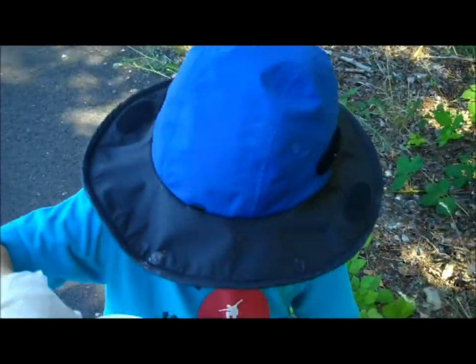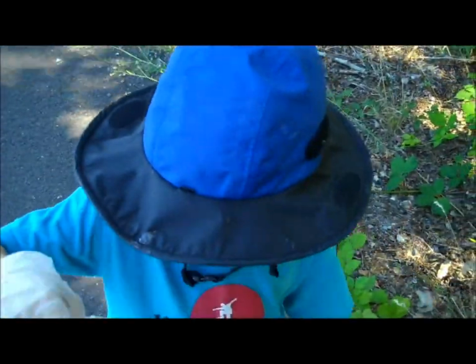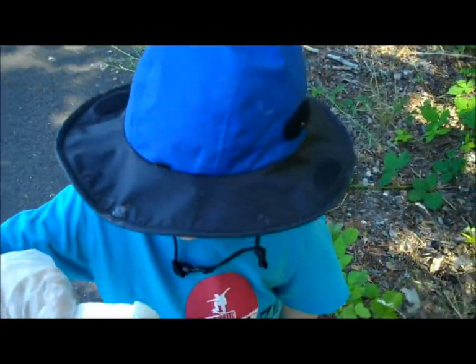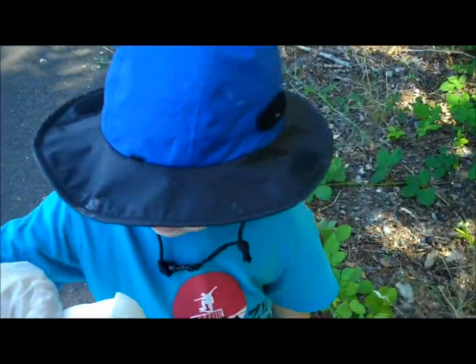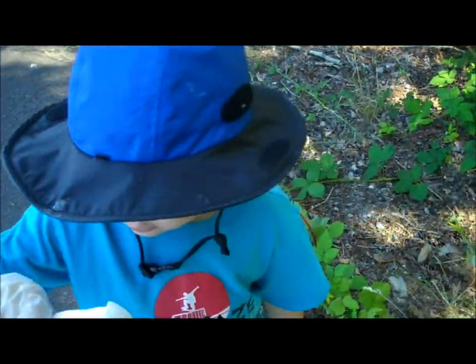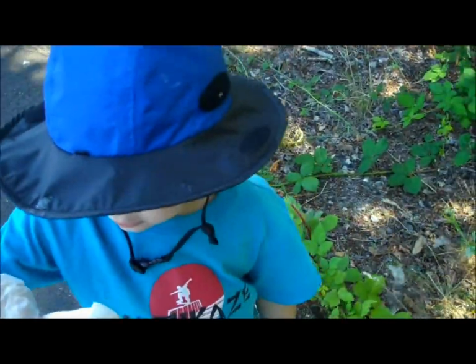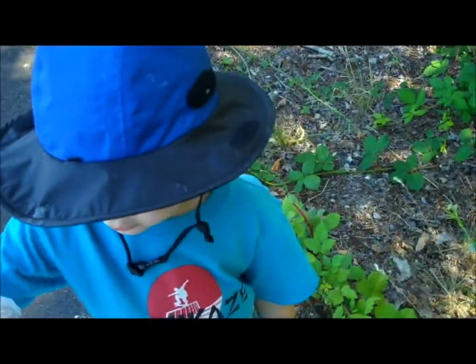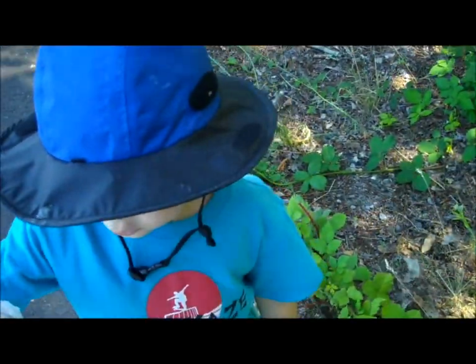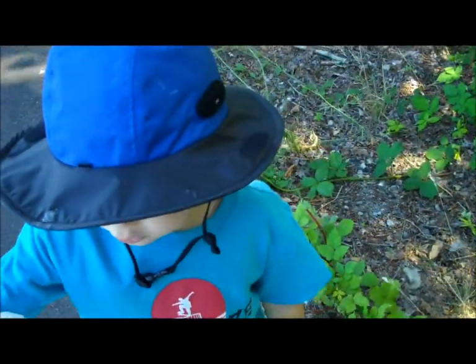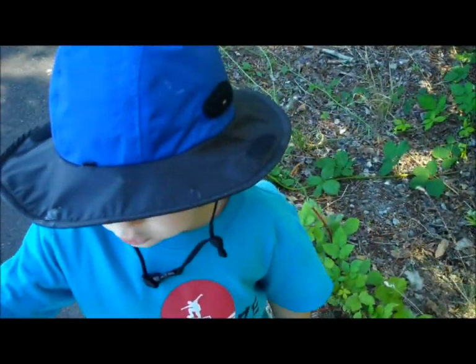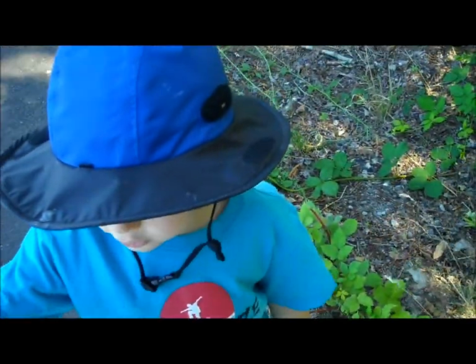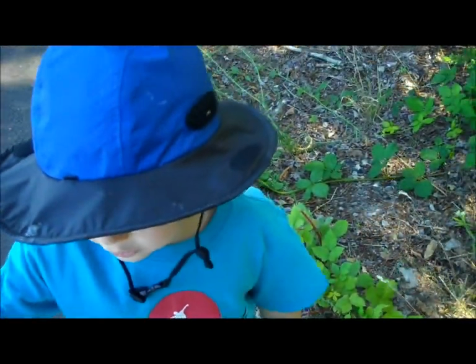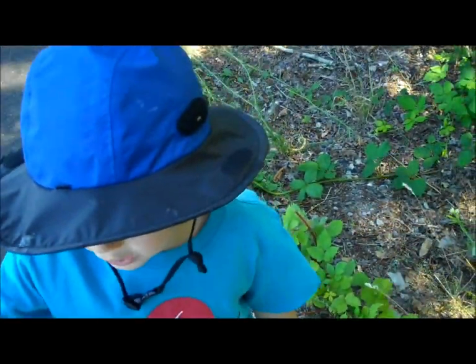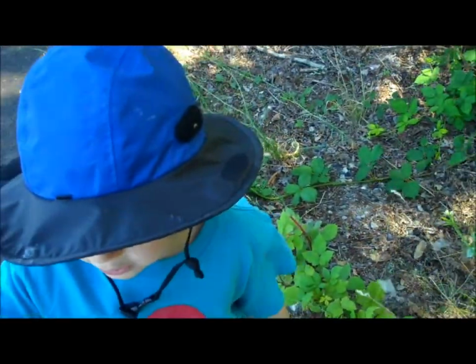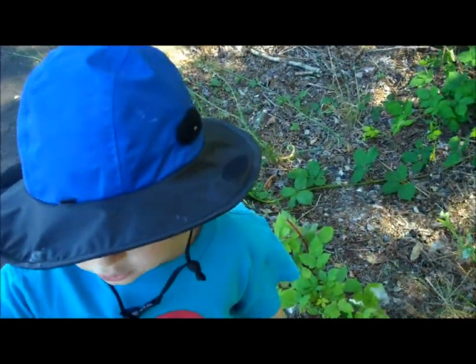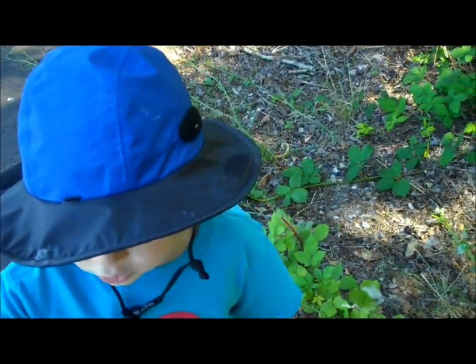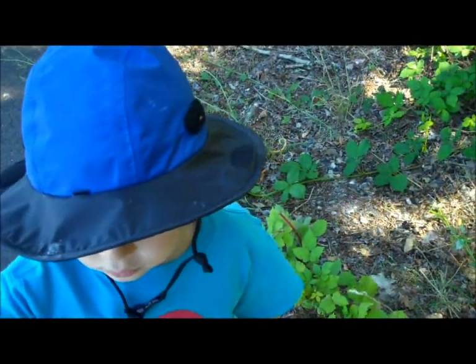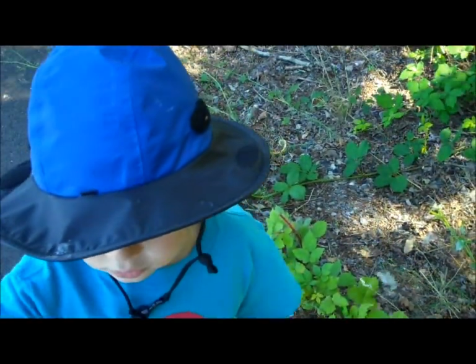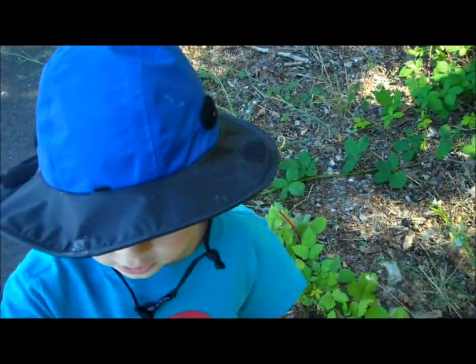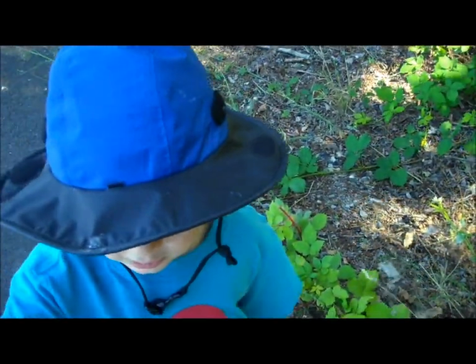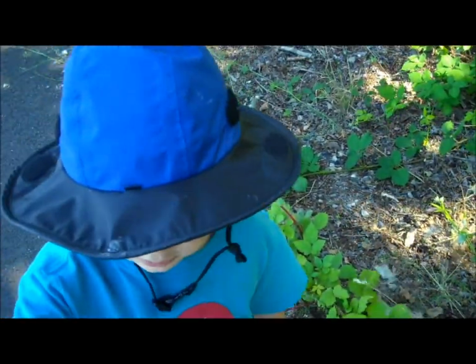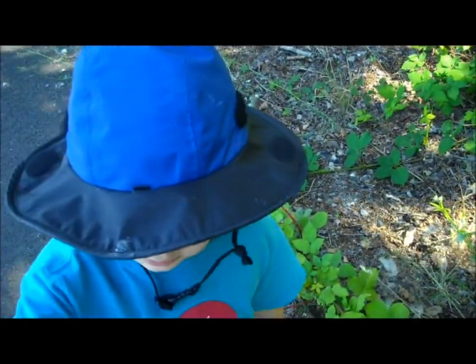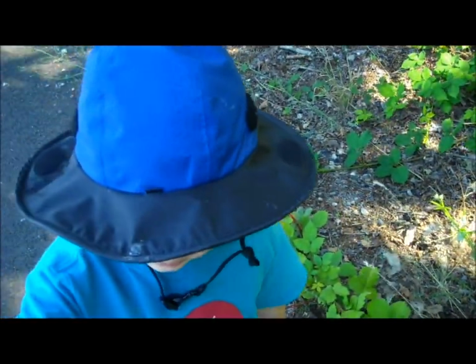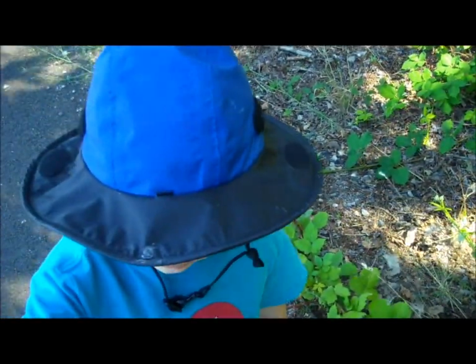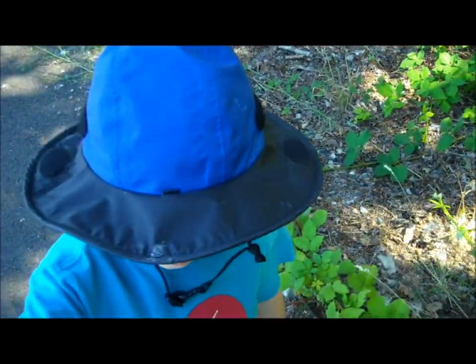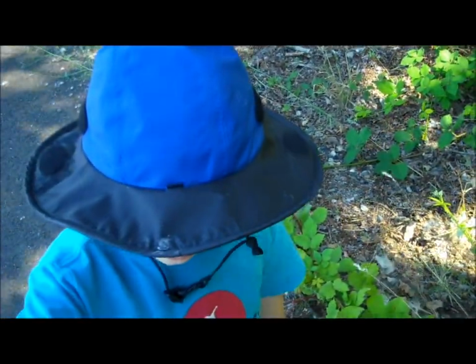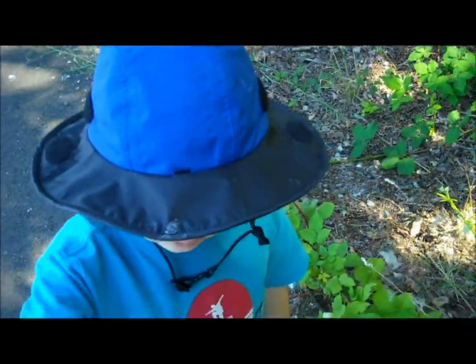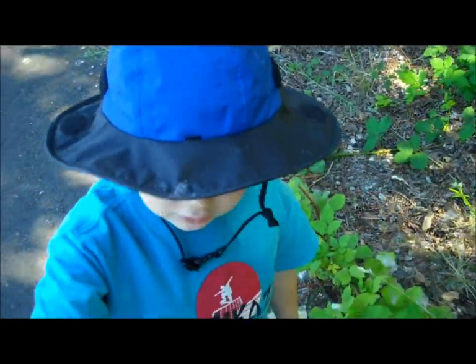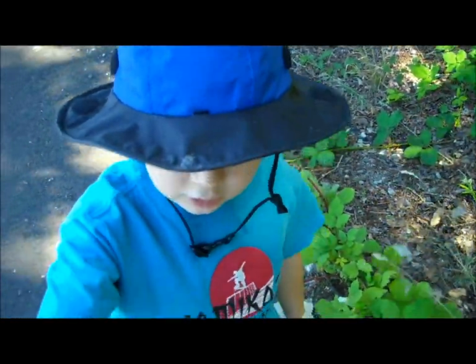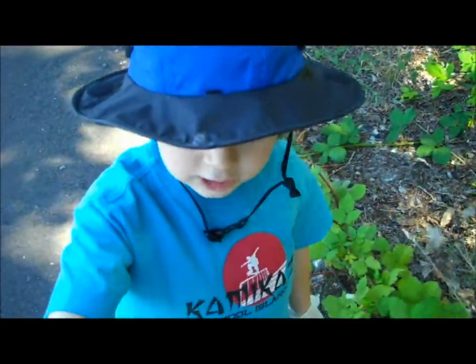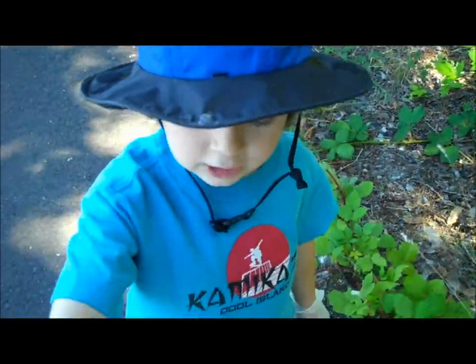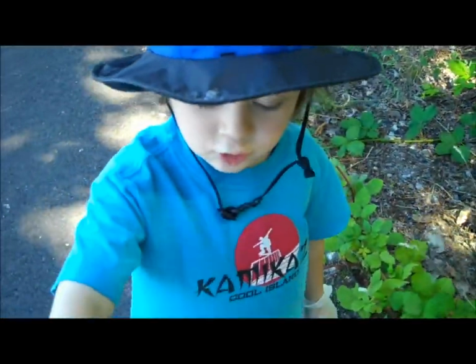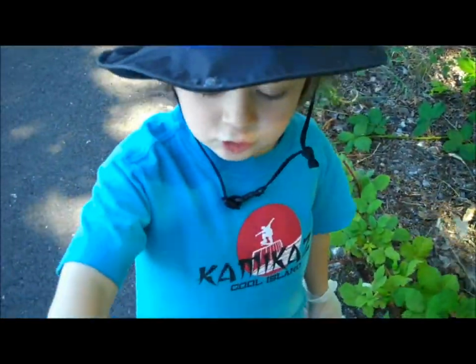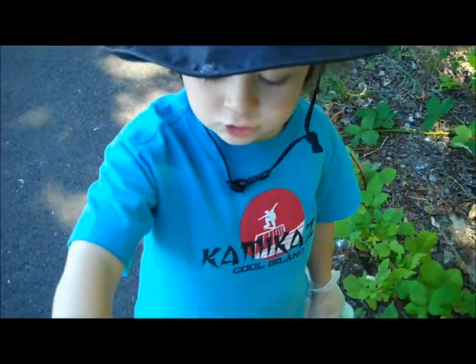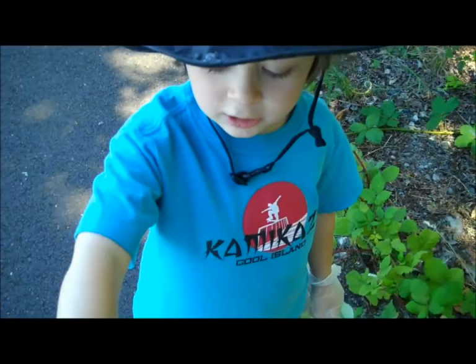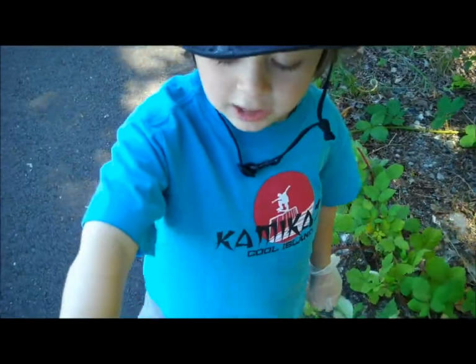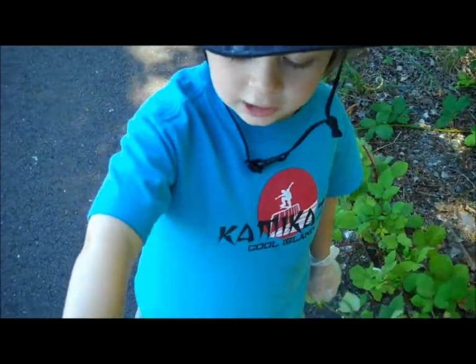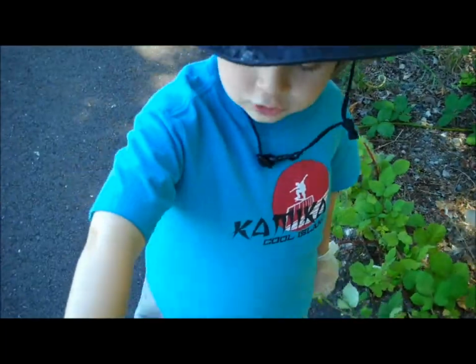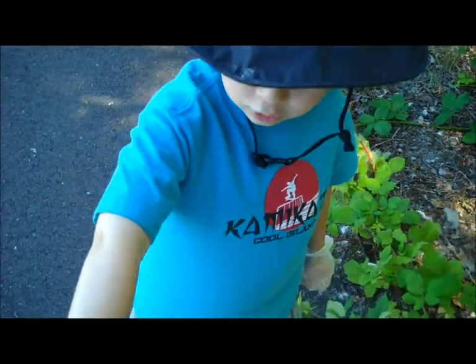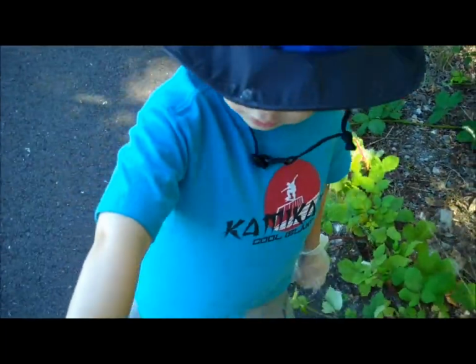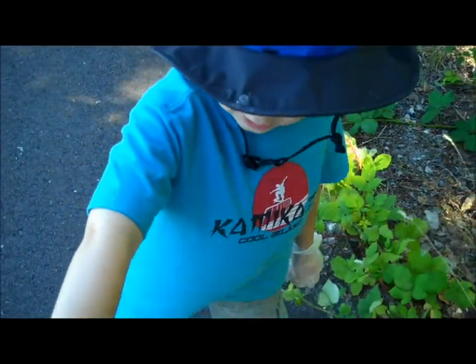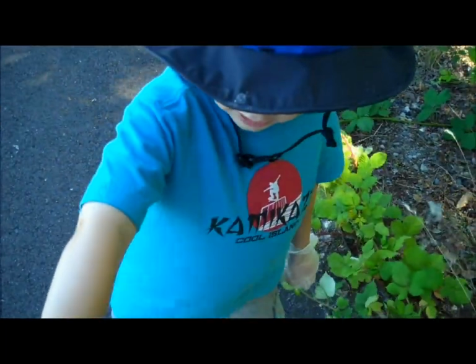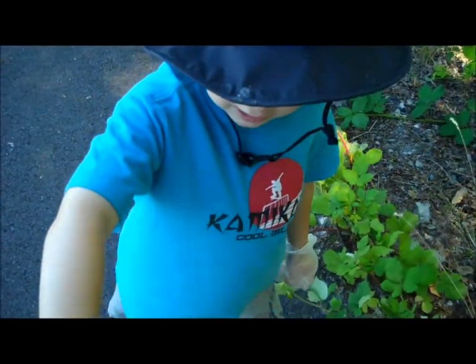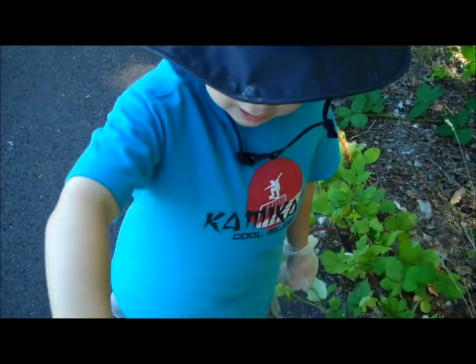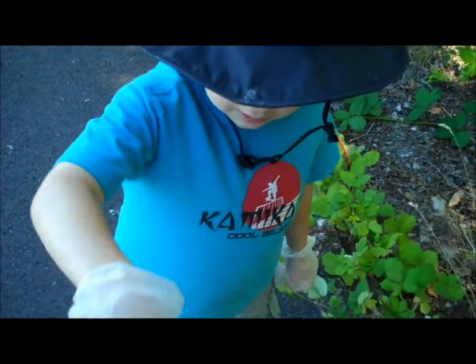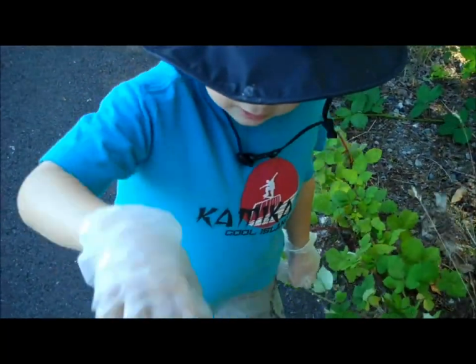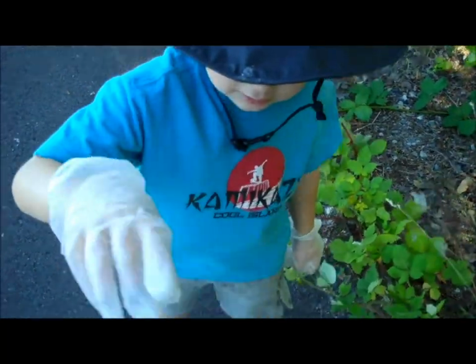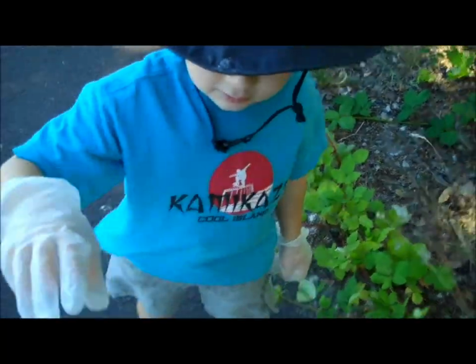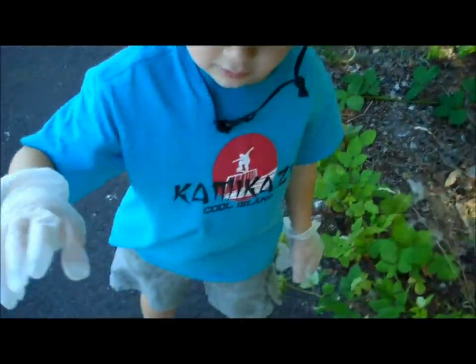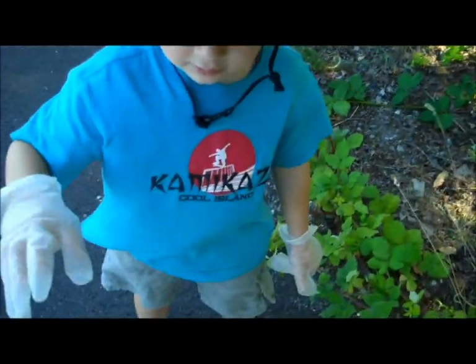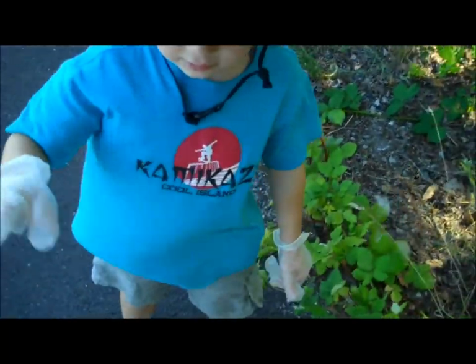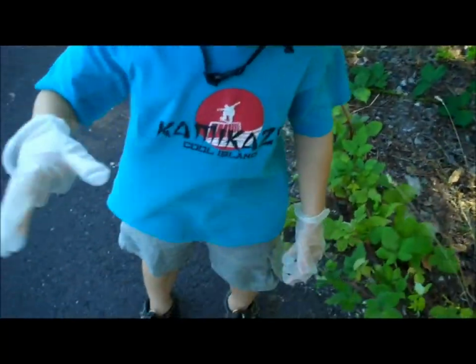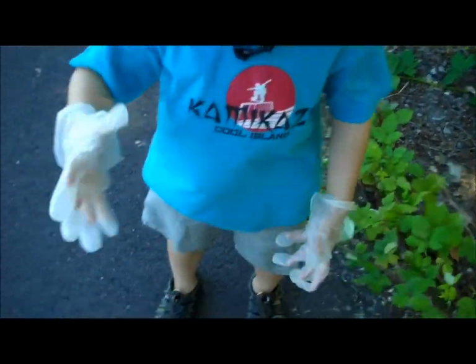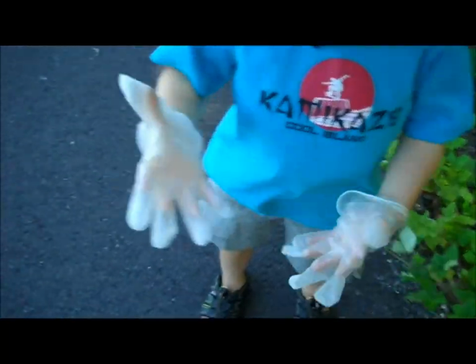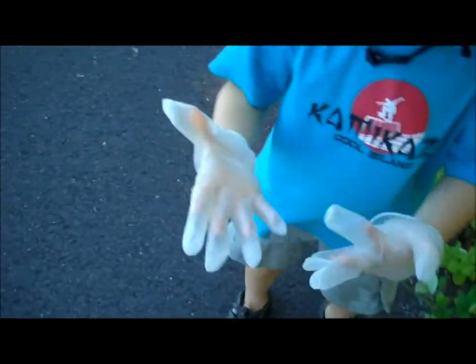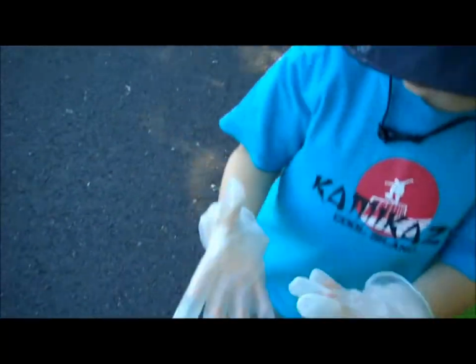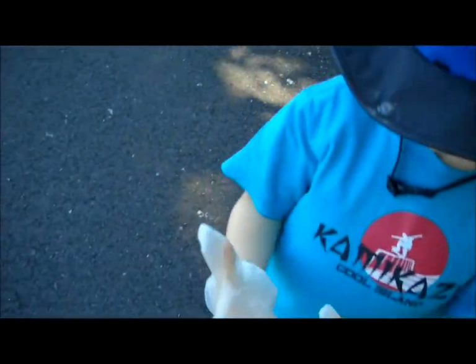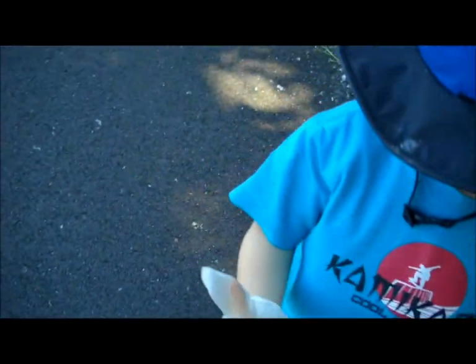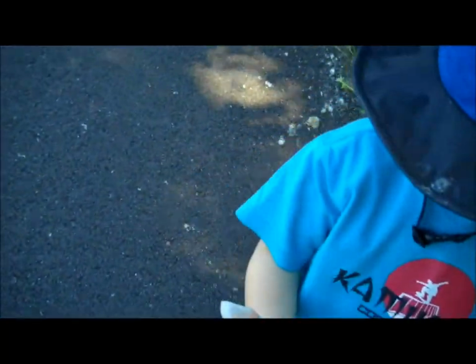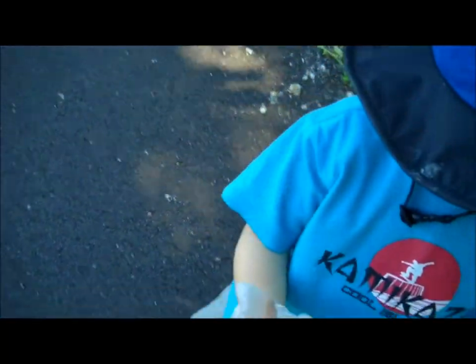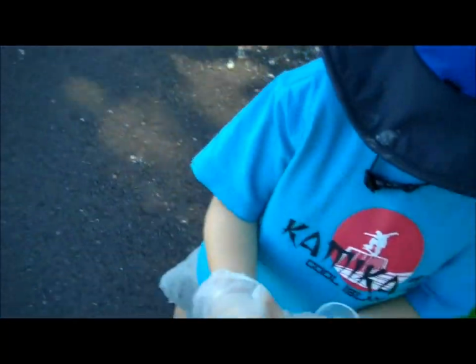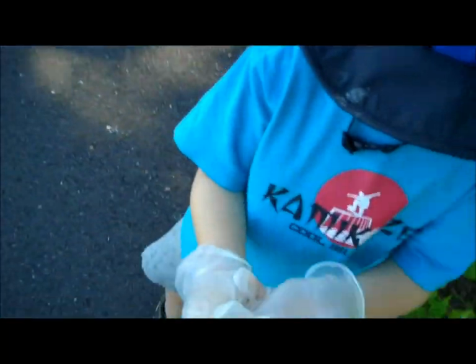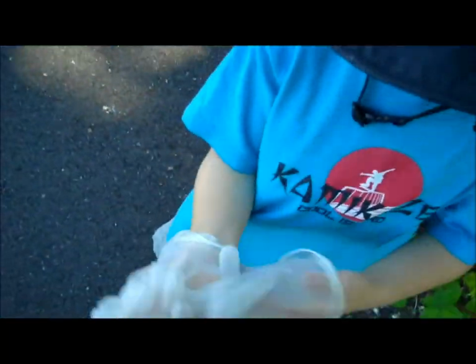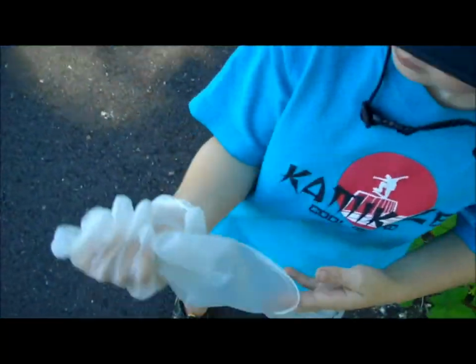It looks like it had juice in it. It looks like it had juice in it. Professional opinion is that it had juice in it.